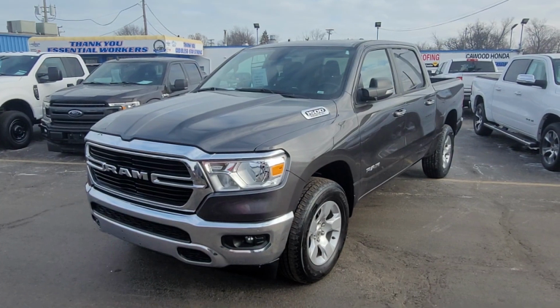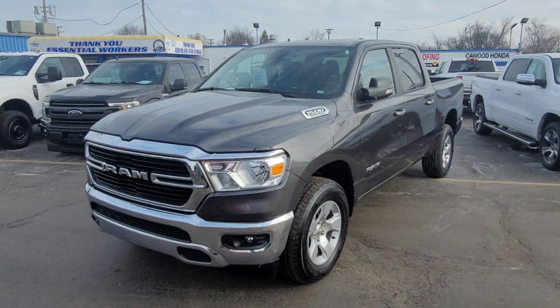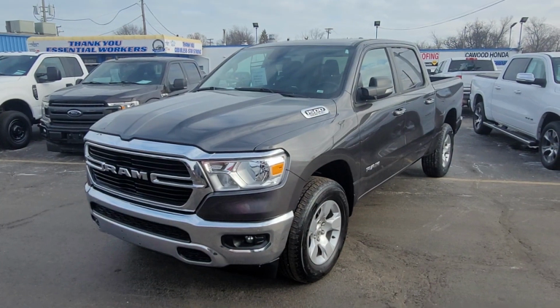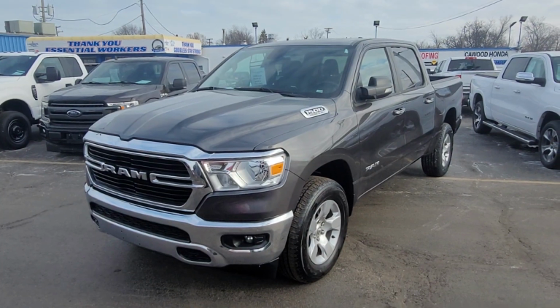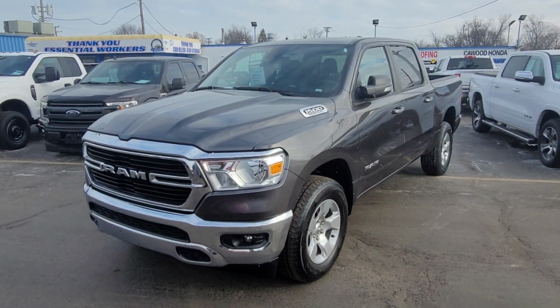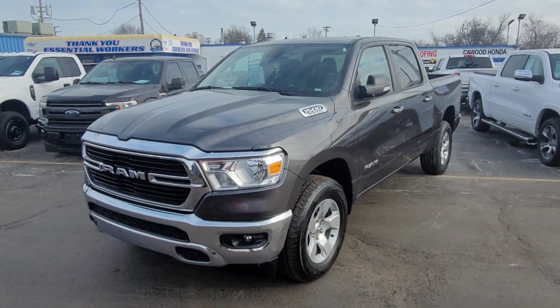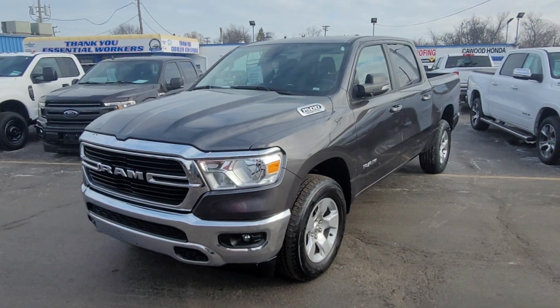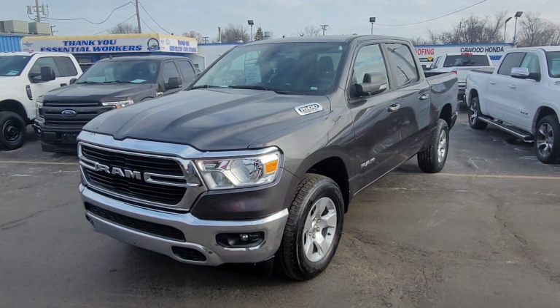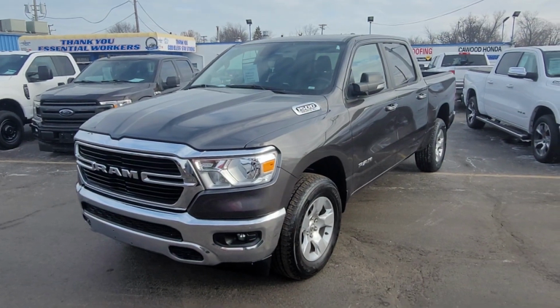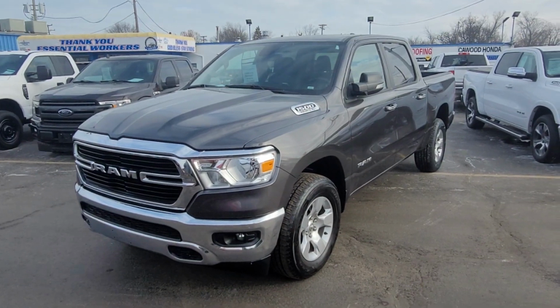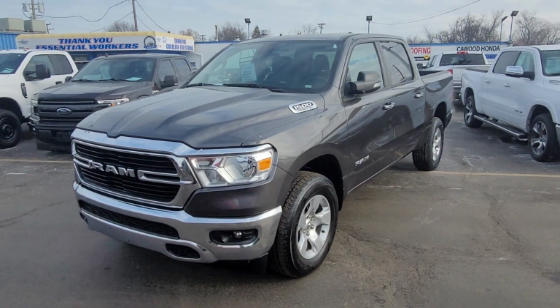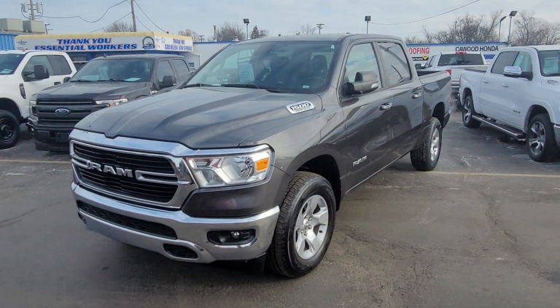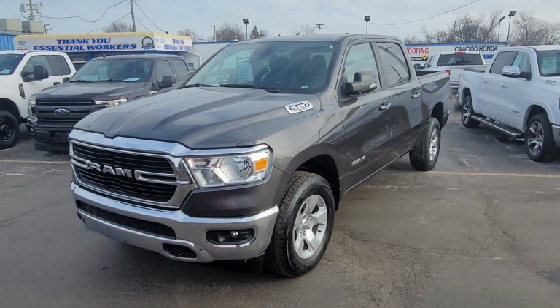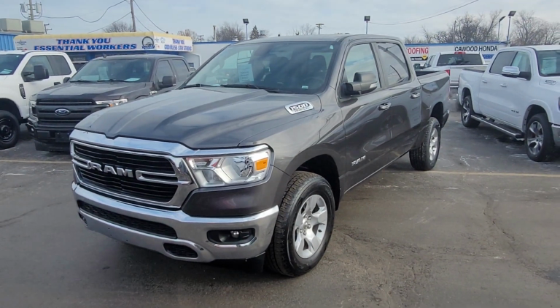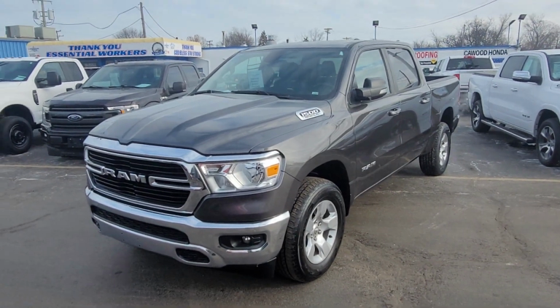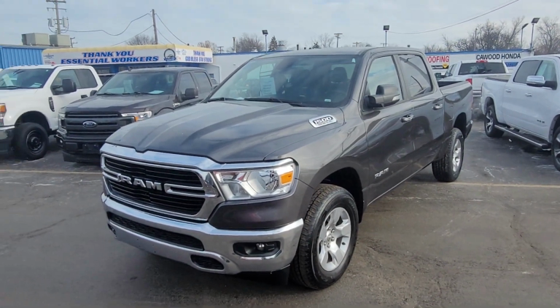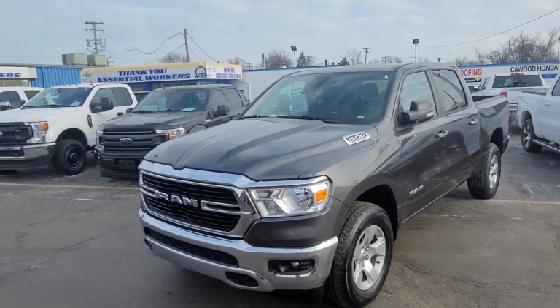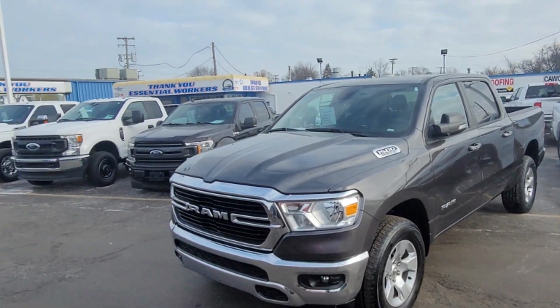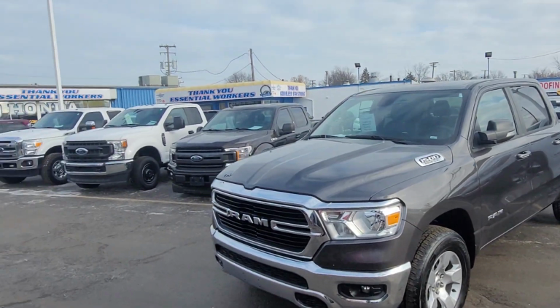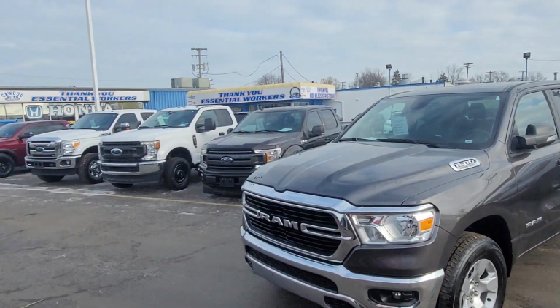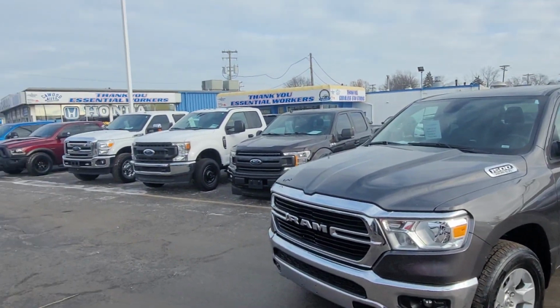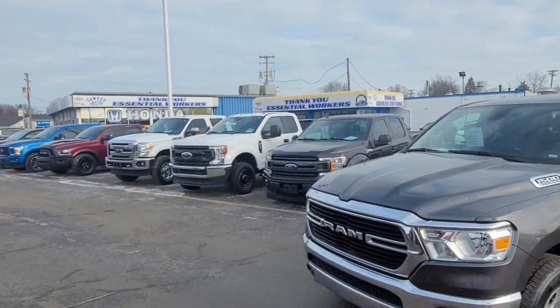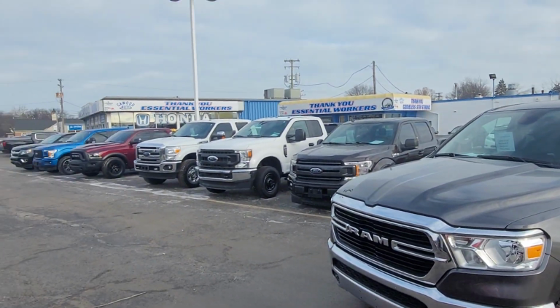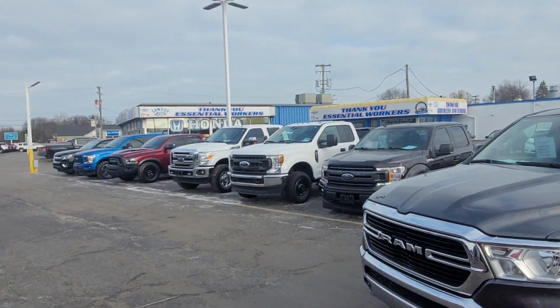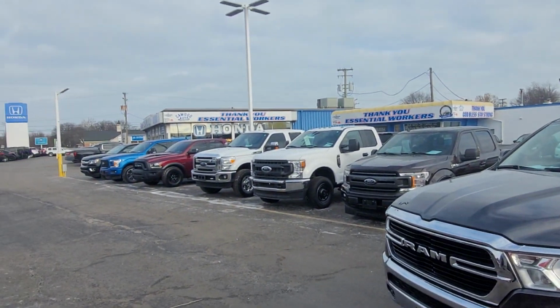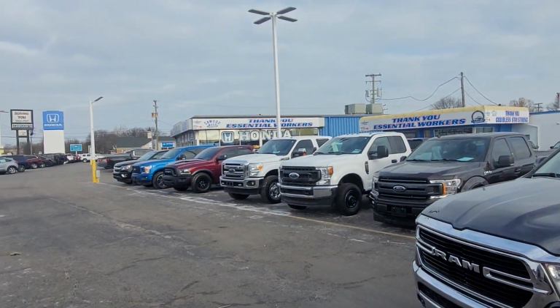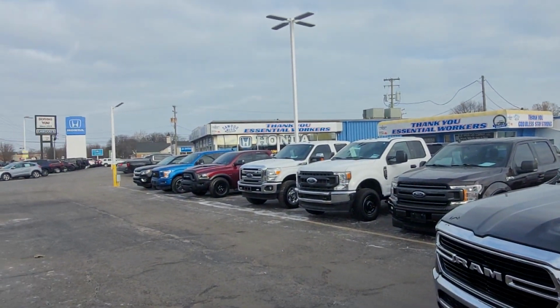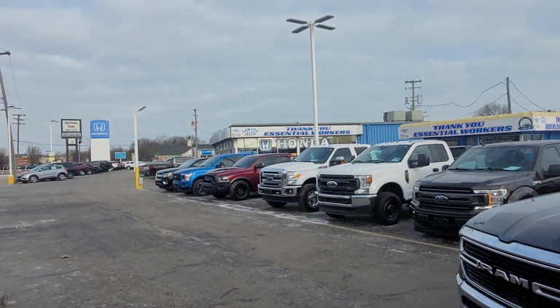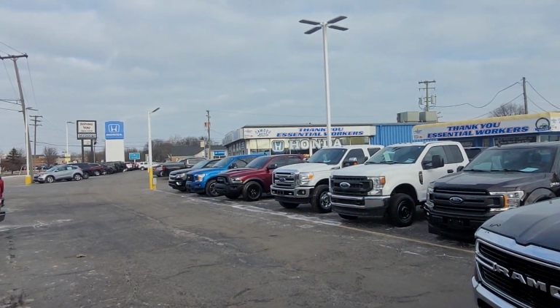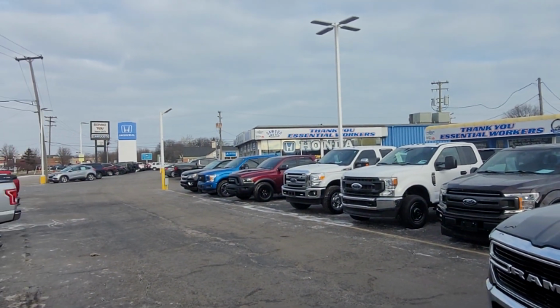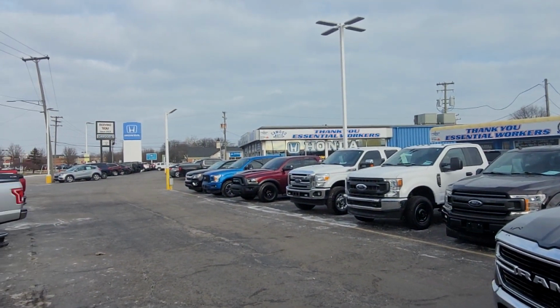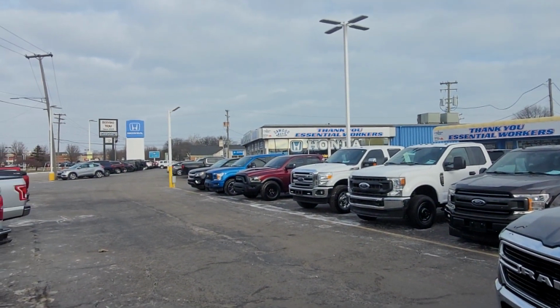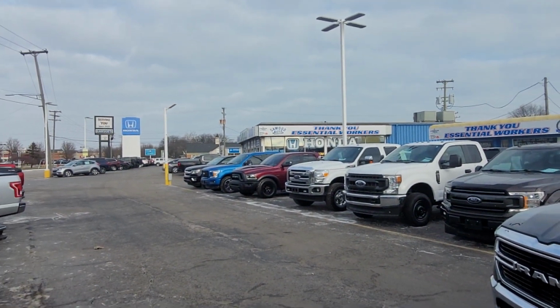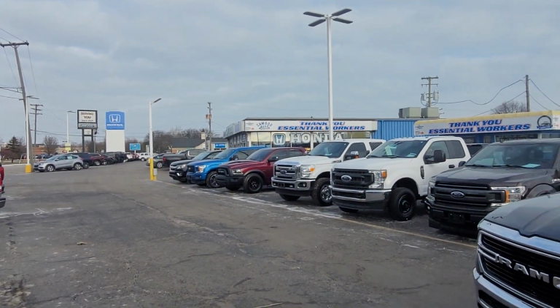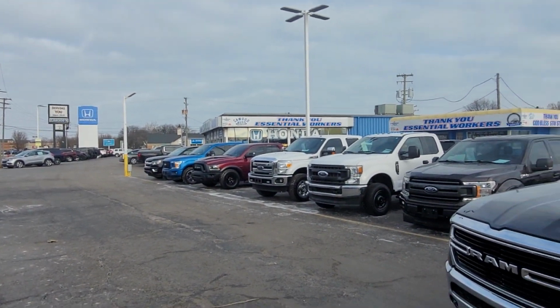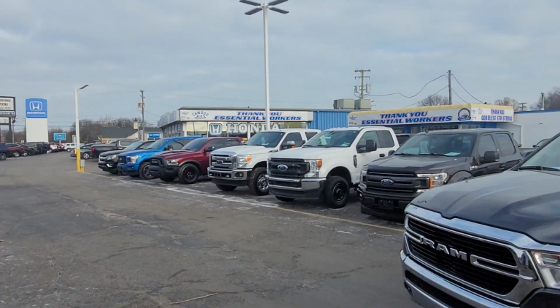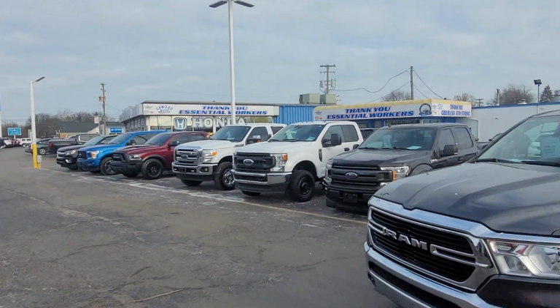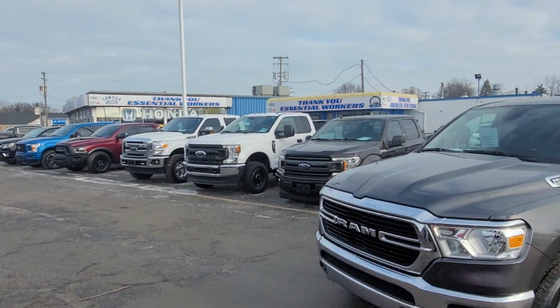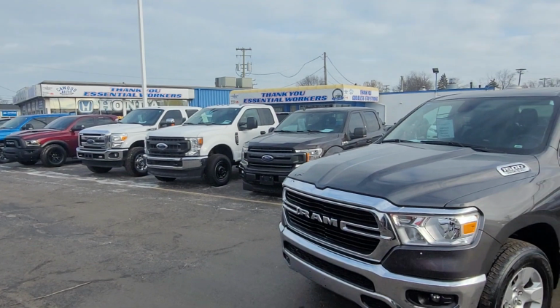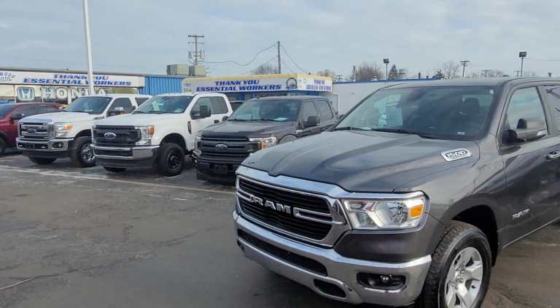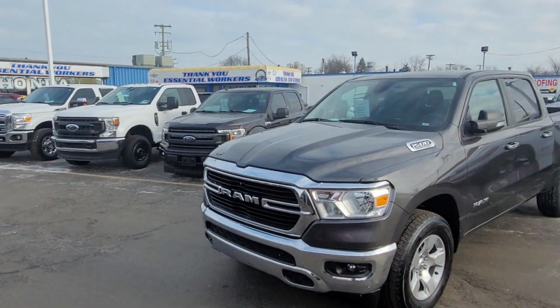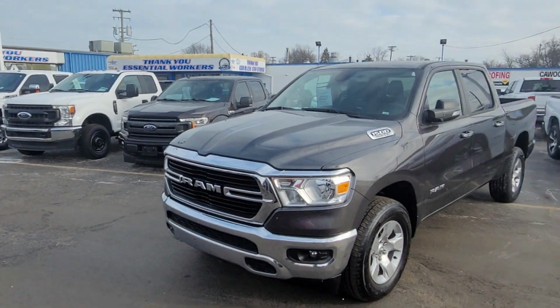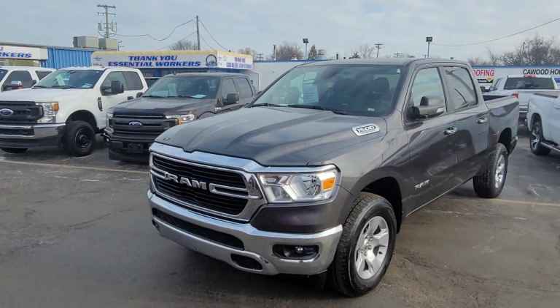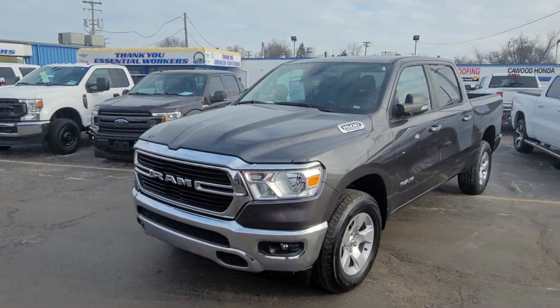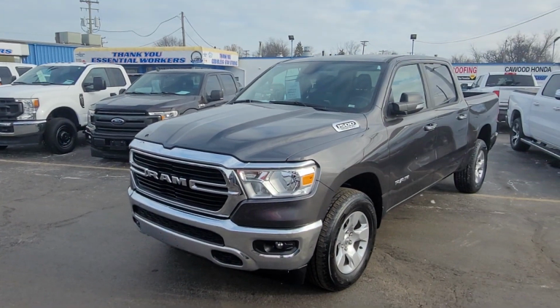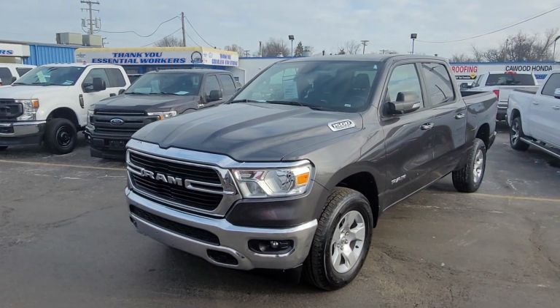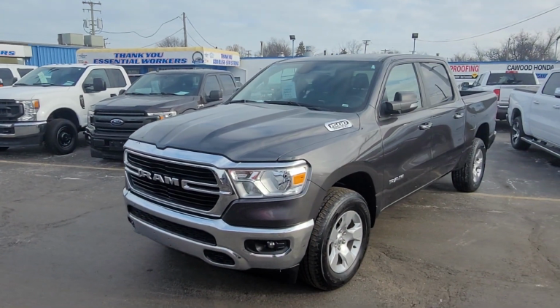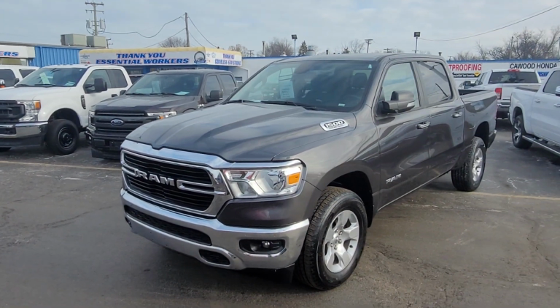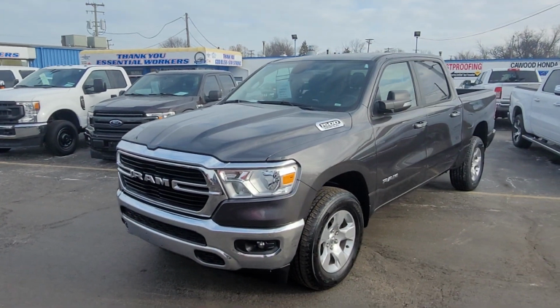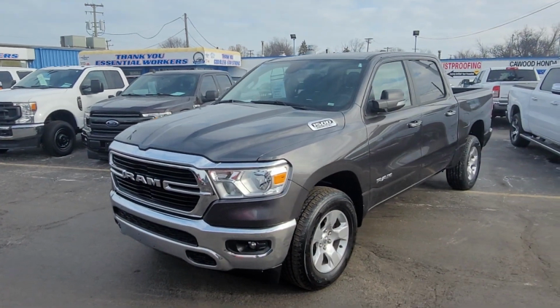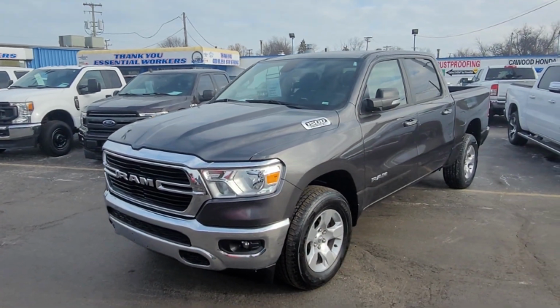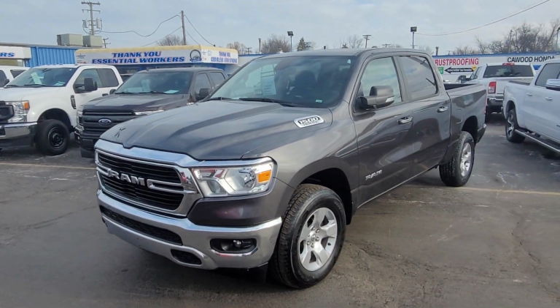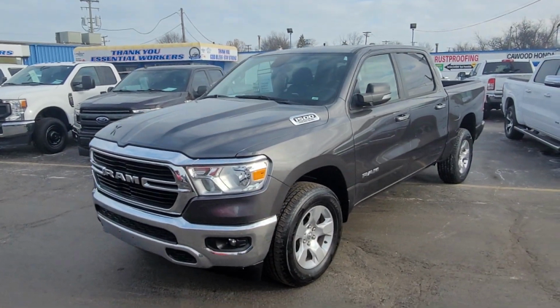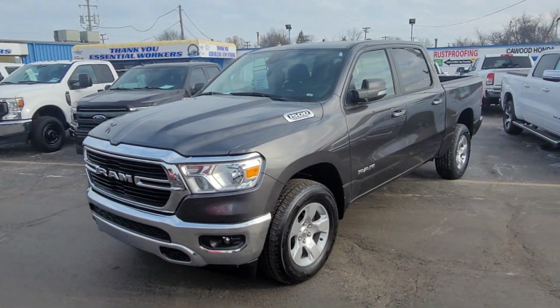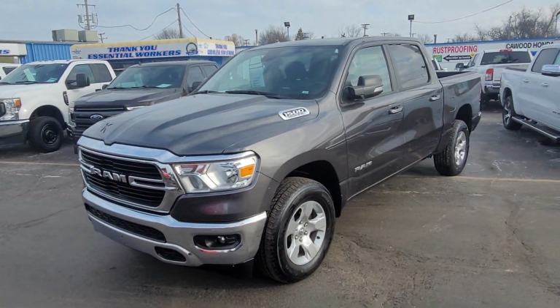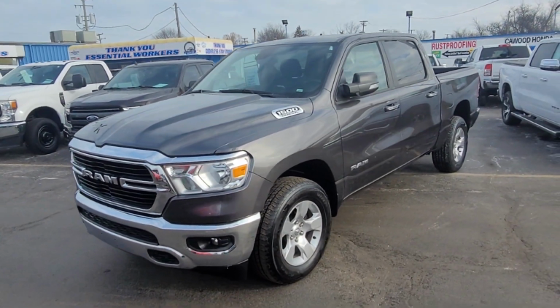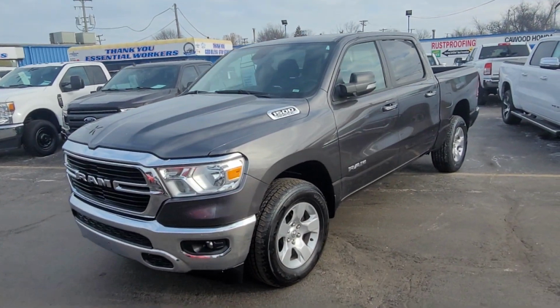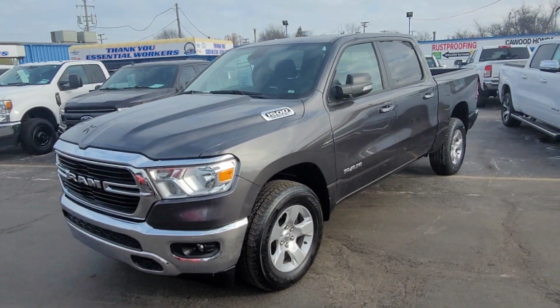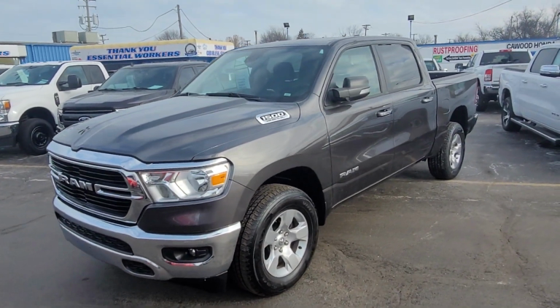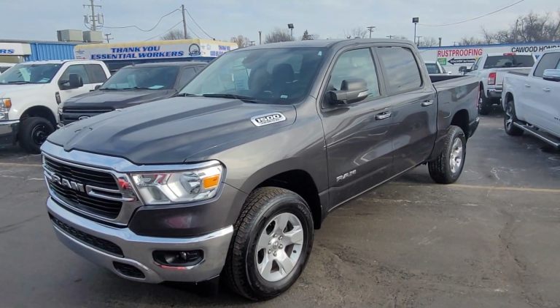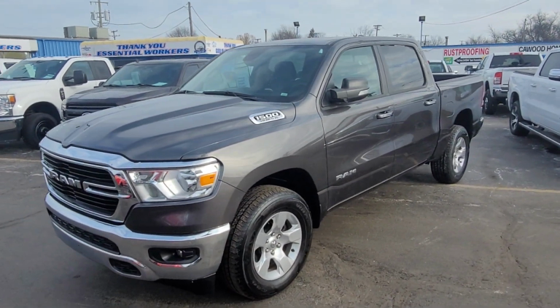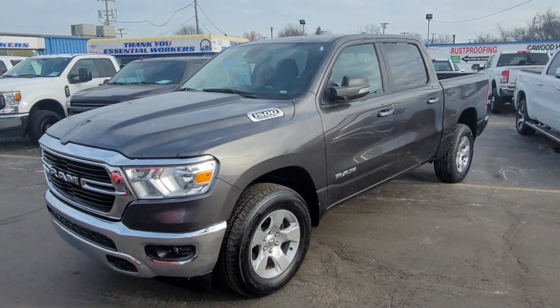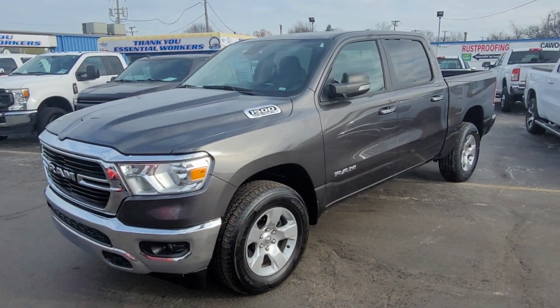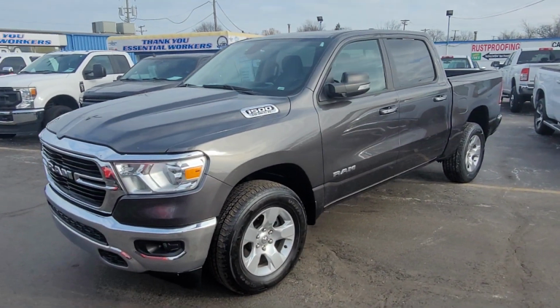Good afternoon everybody. This is Kyle at Kaywood Honda here in Port Huron, Michigan. Today I want to show you this 2020 Ram 1500.